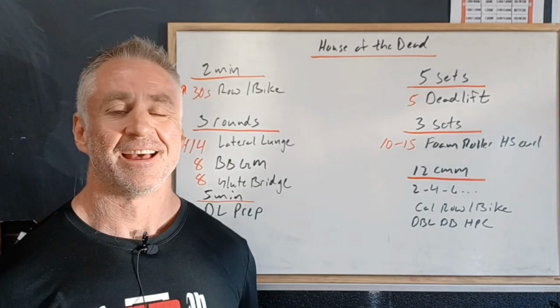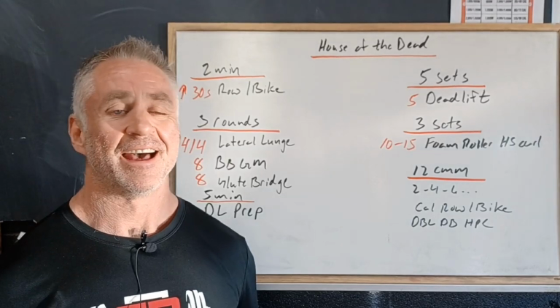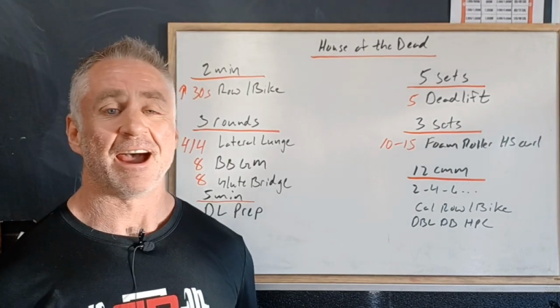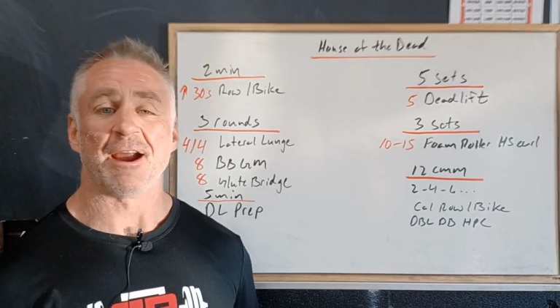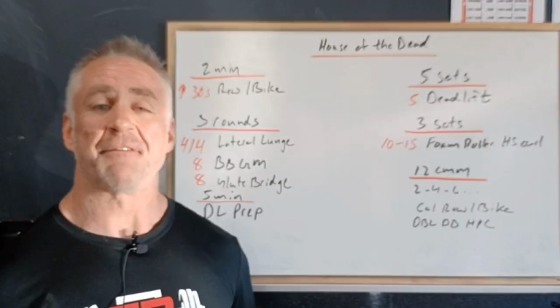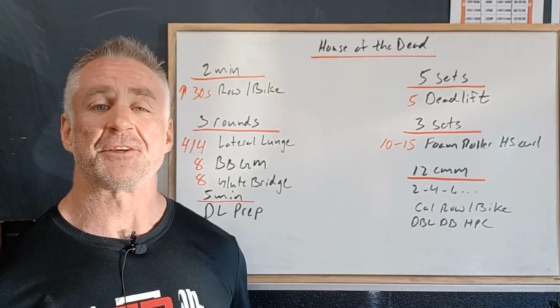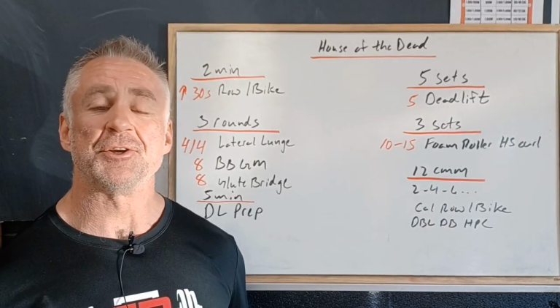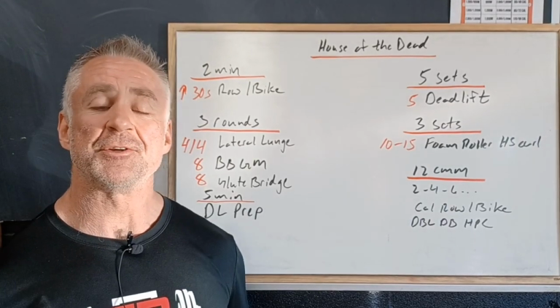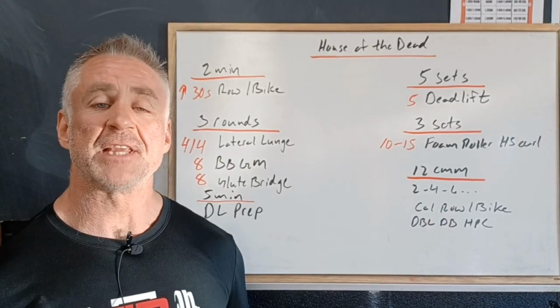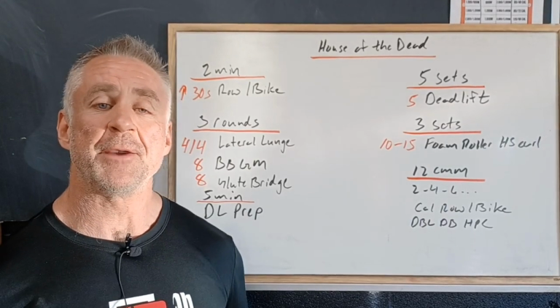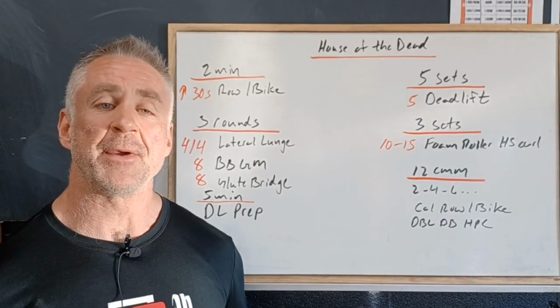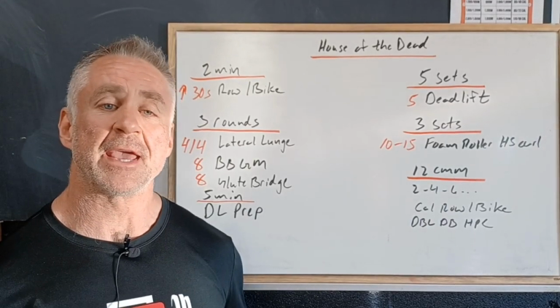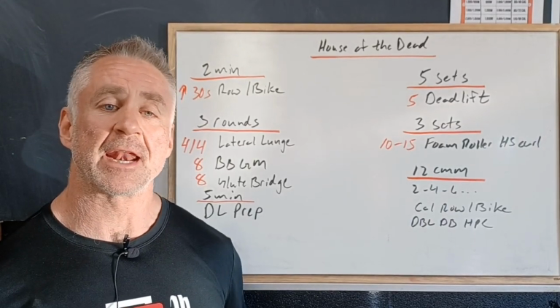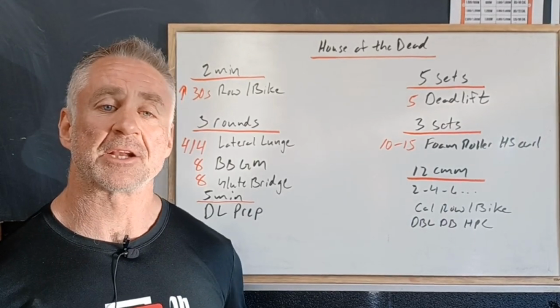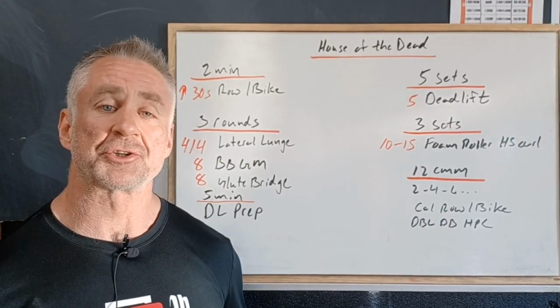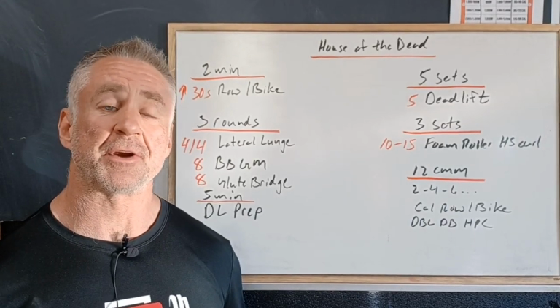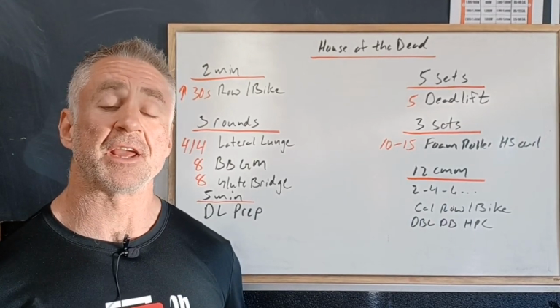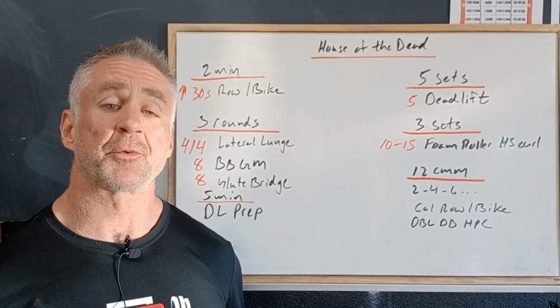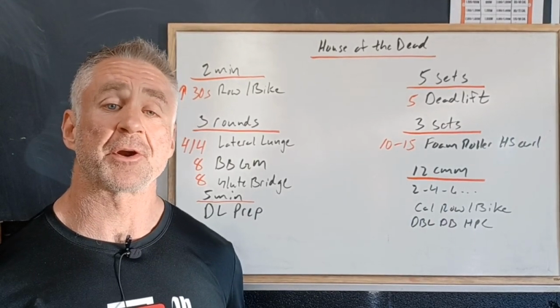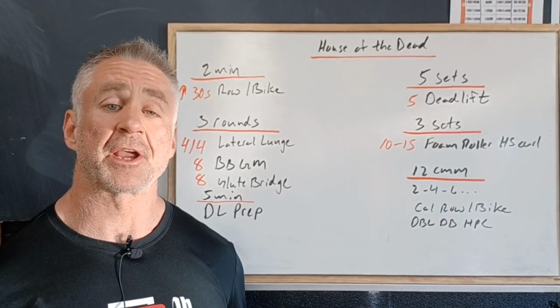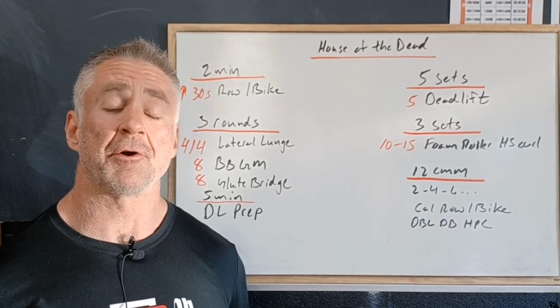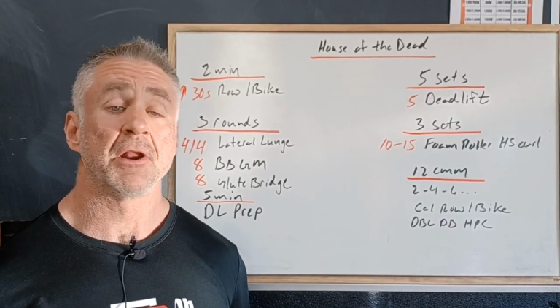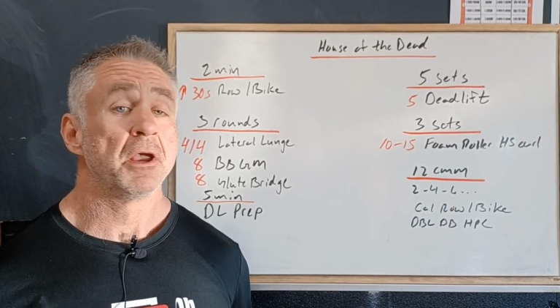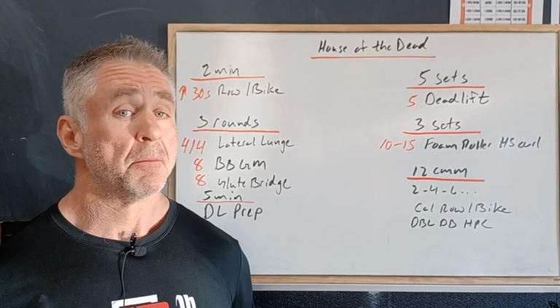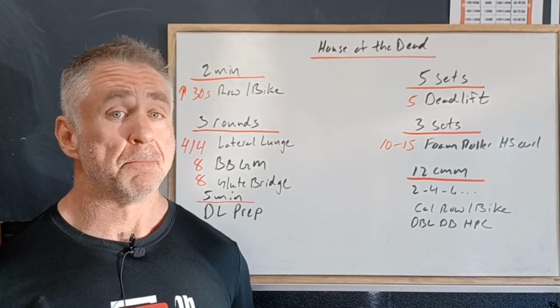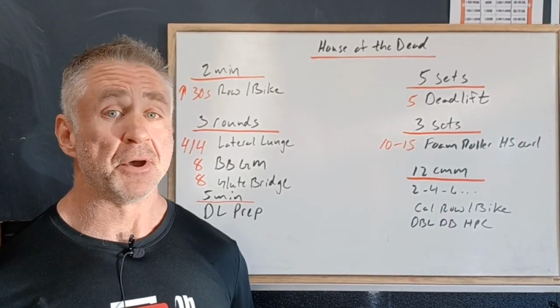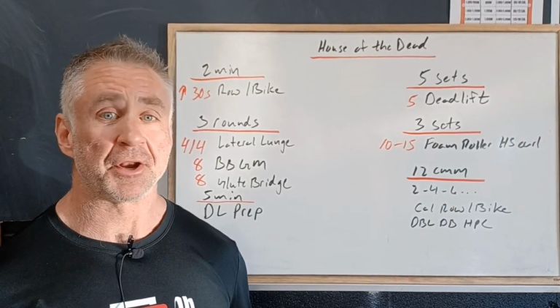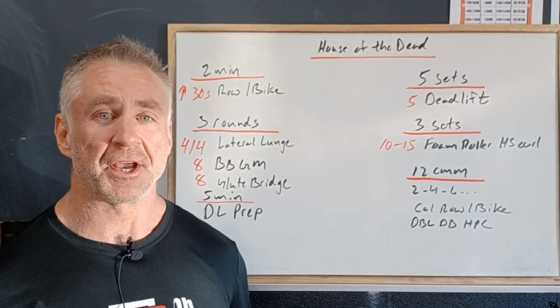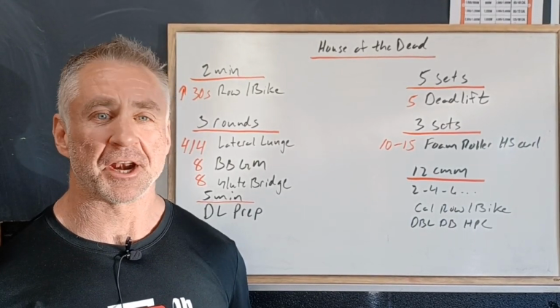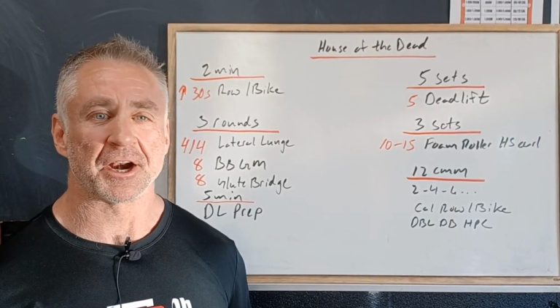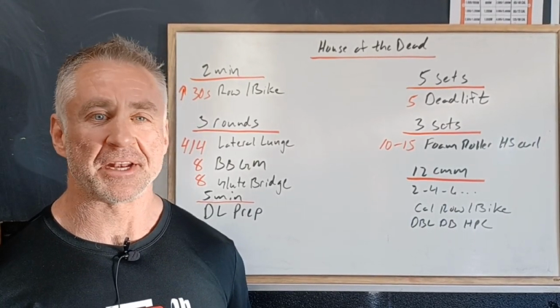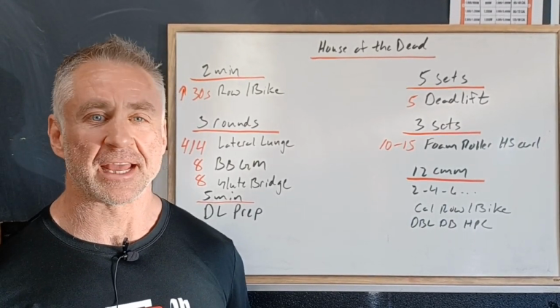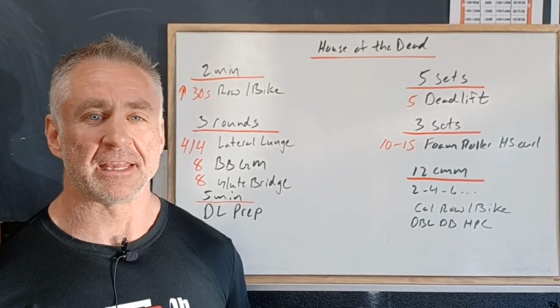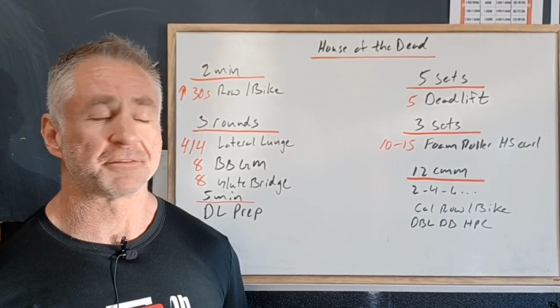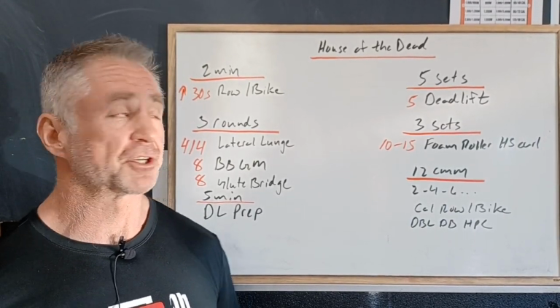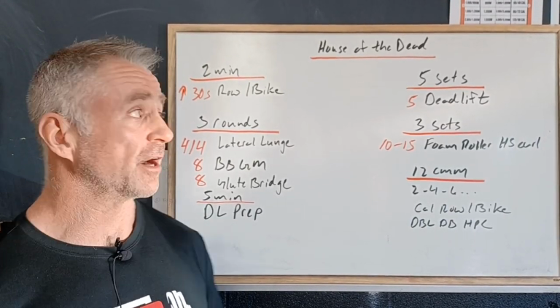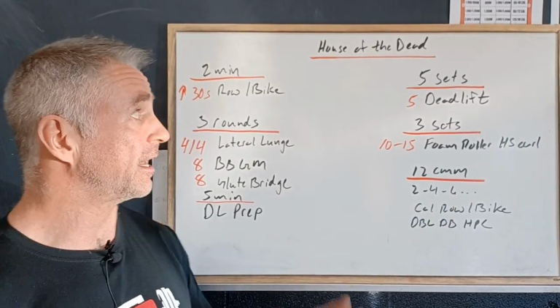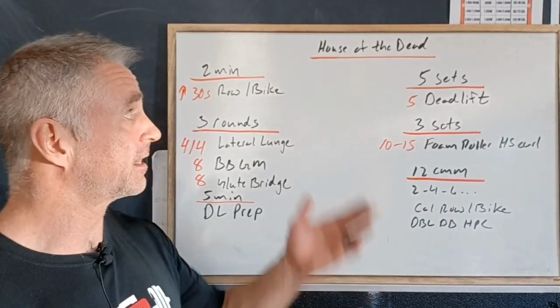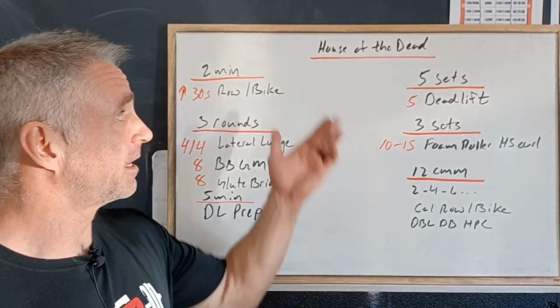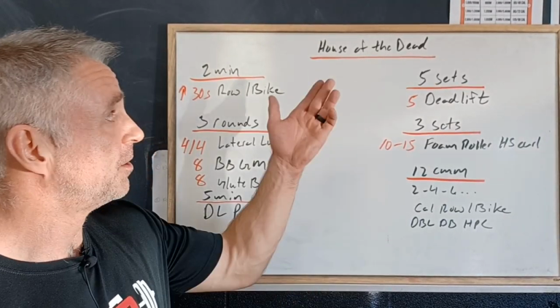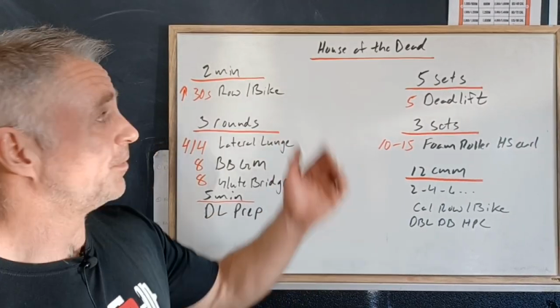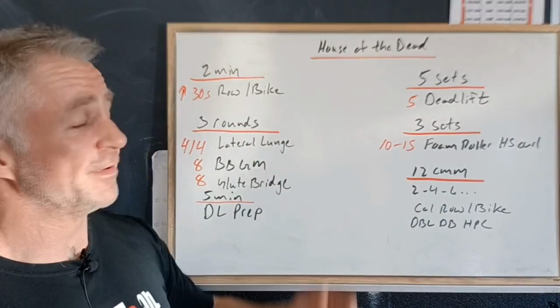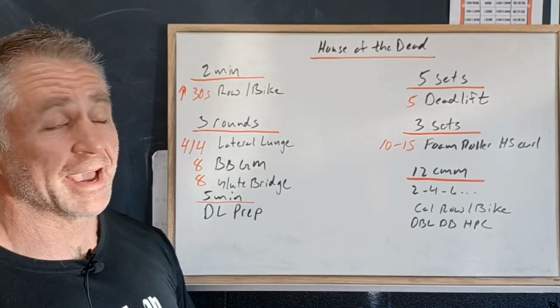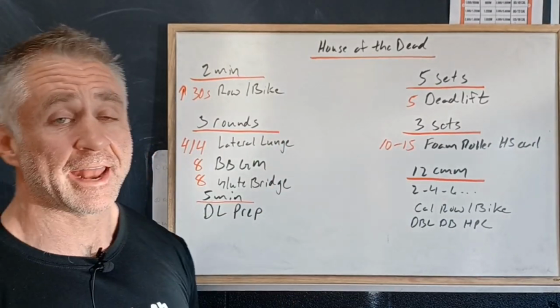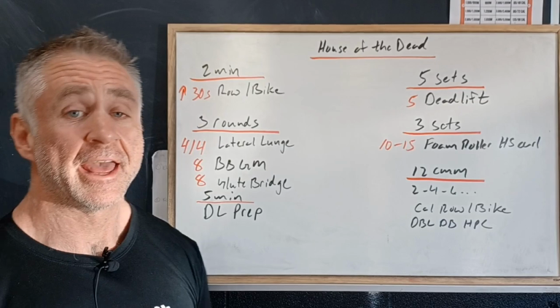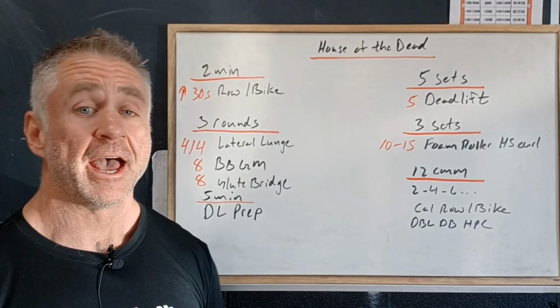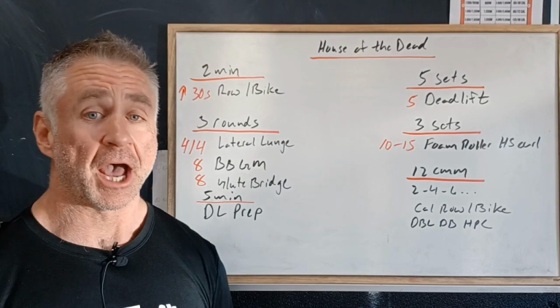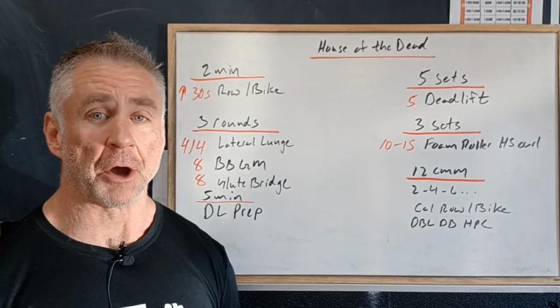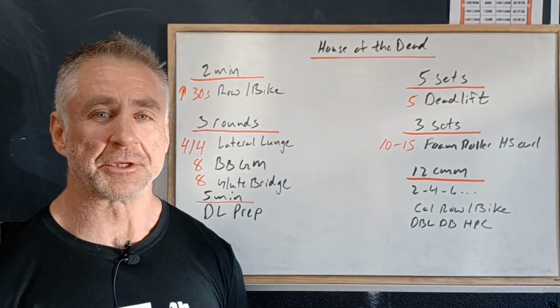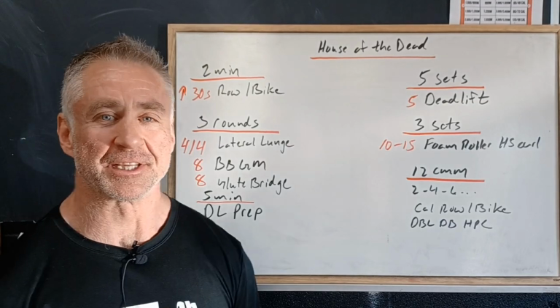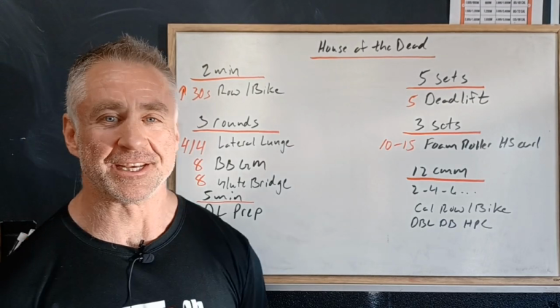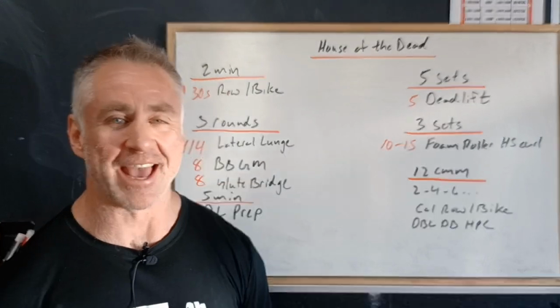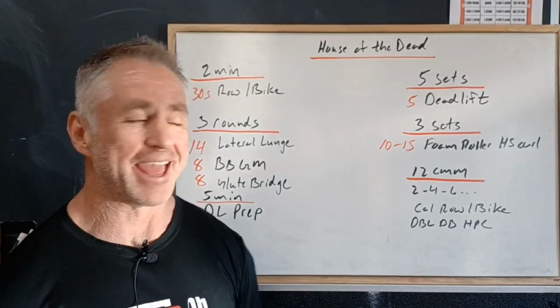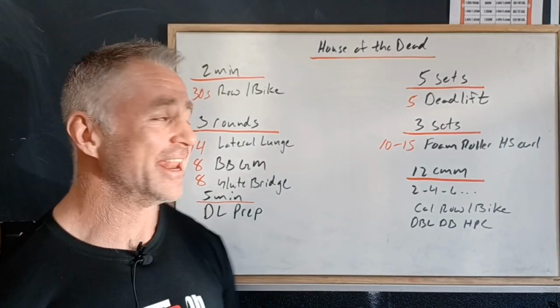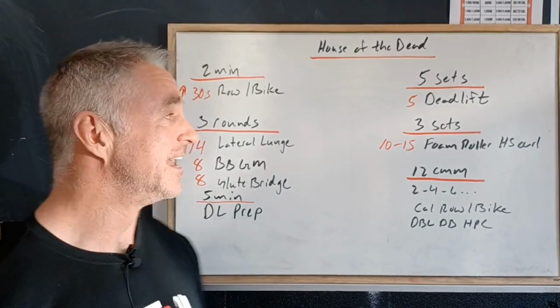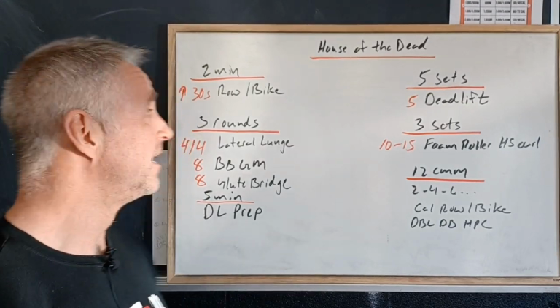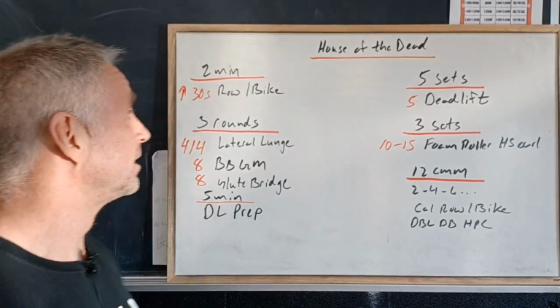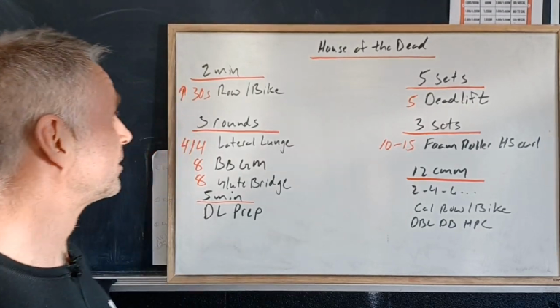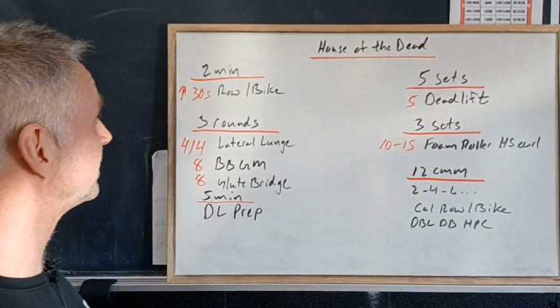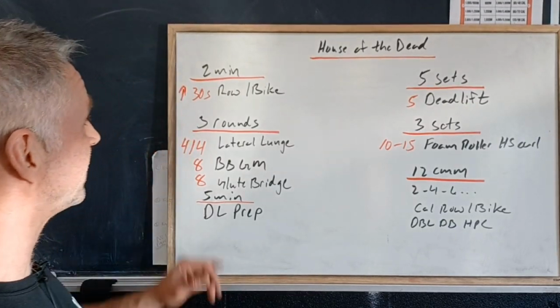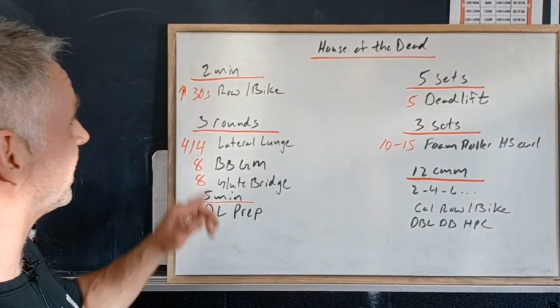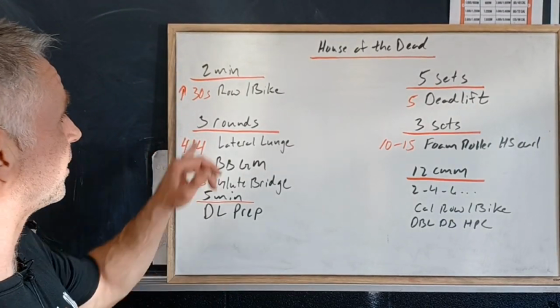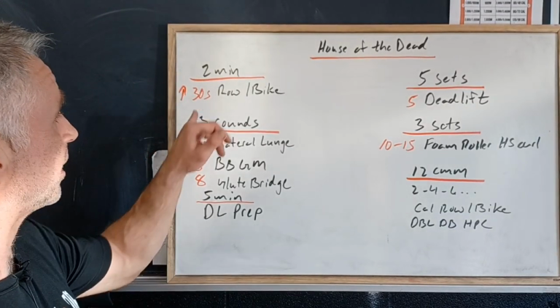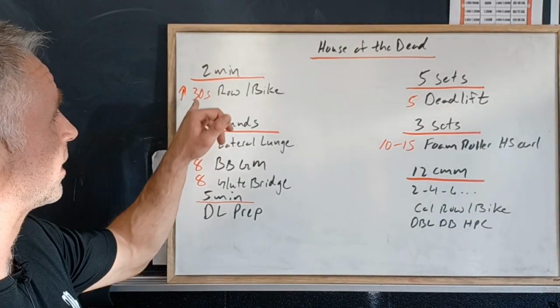All right, for Tuesday we got our strength workout building on our deadlift strength. We got House of the Dead. So let's take a look.